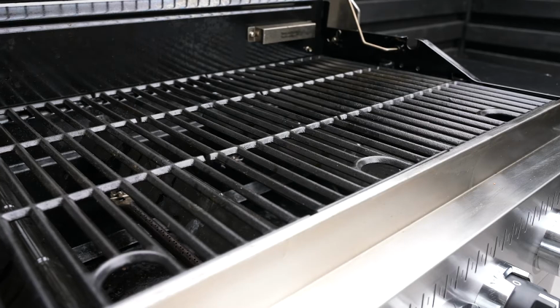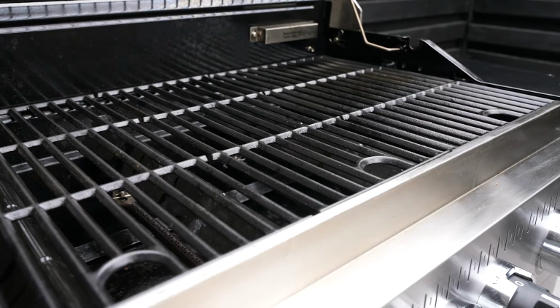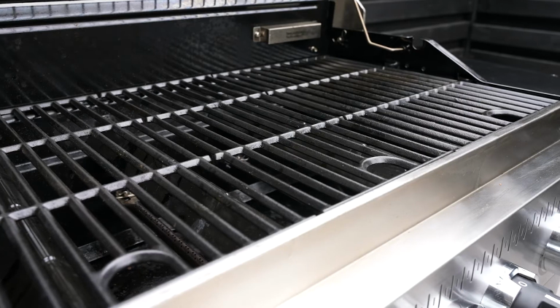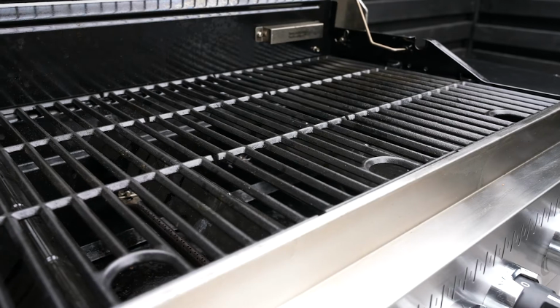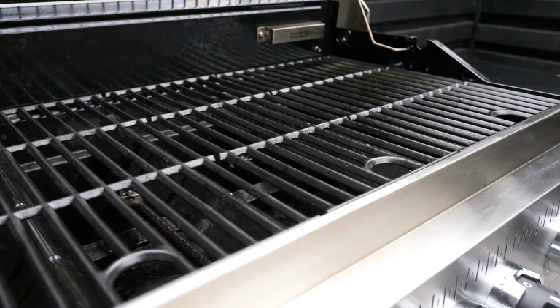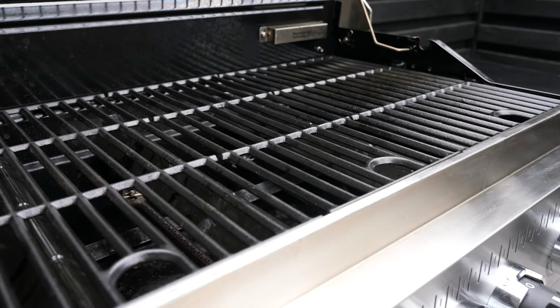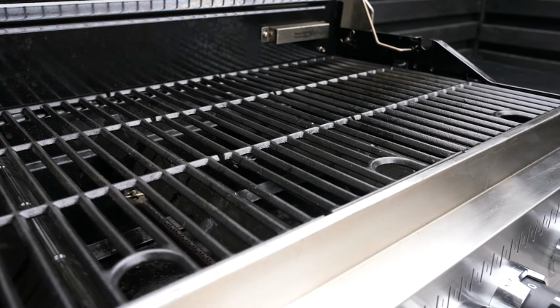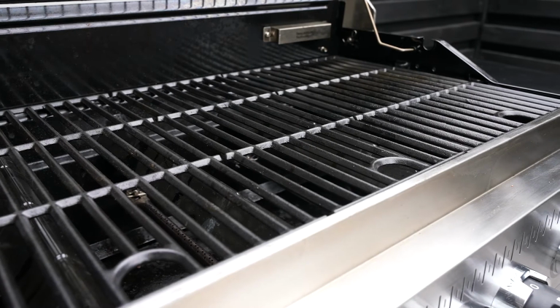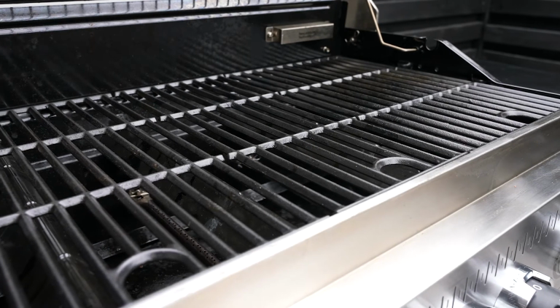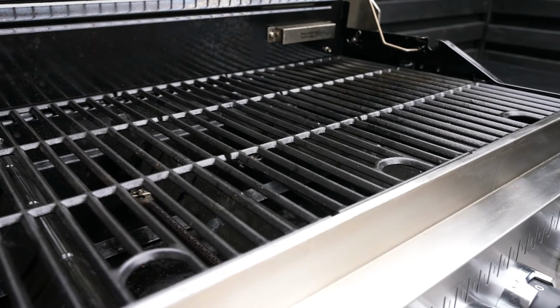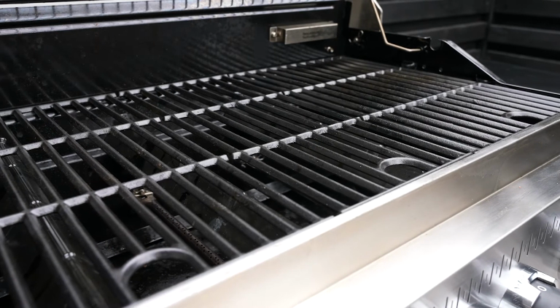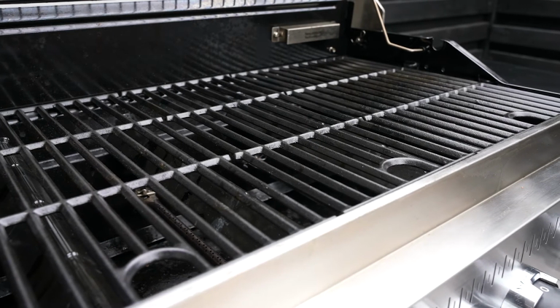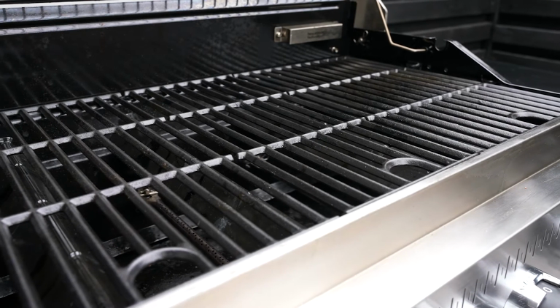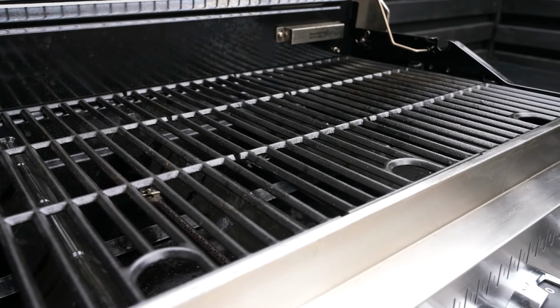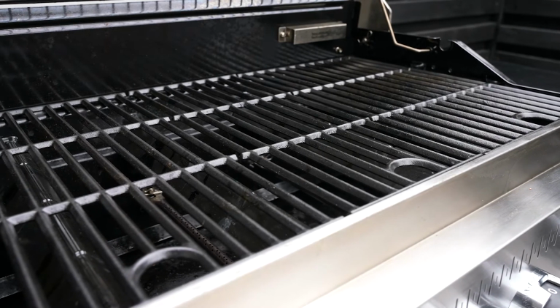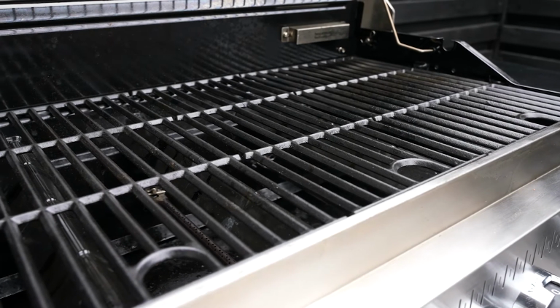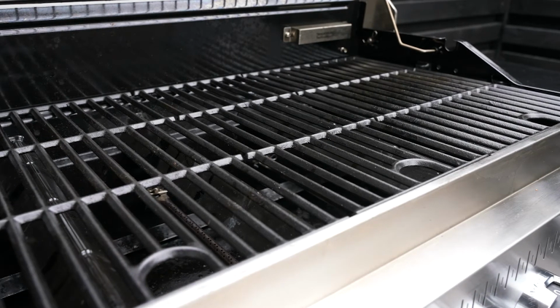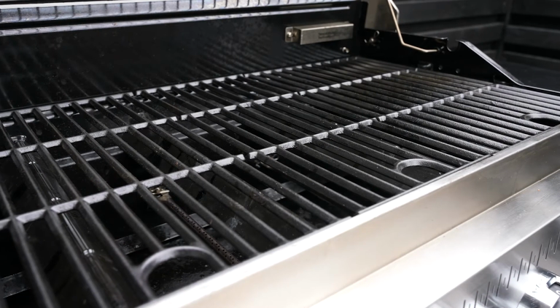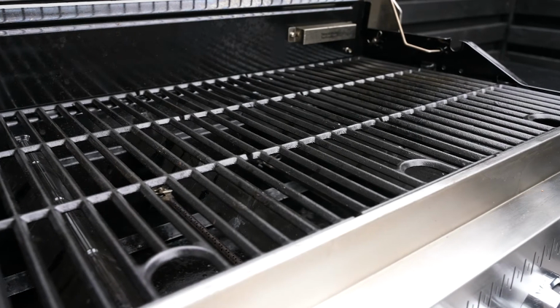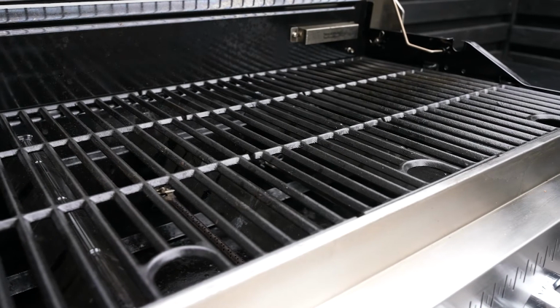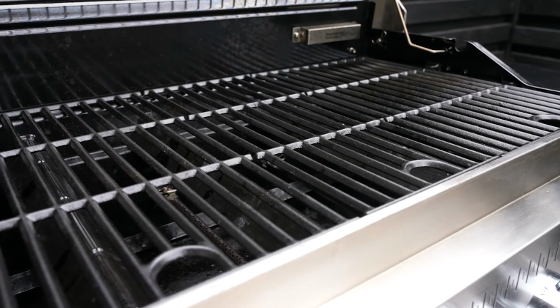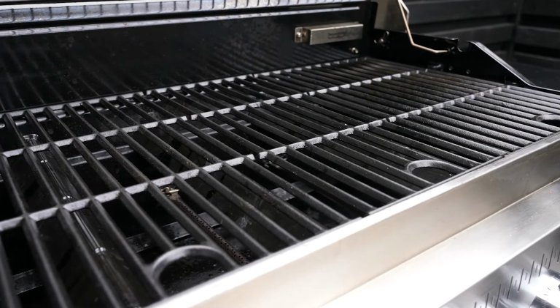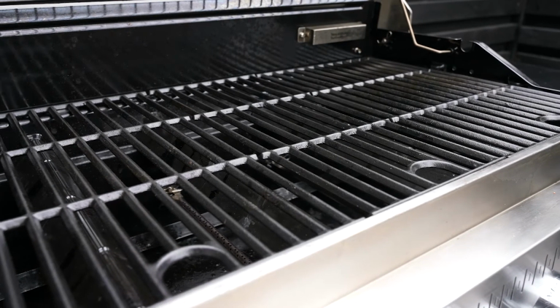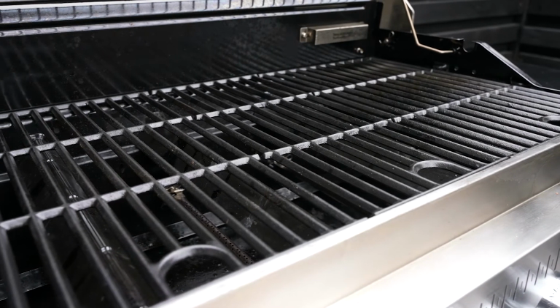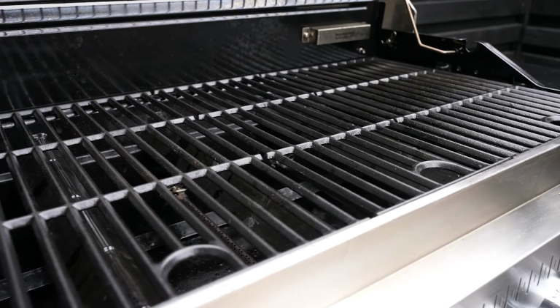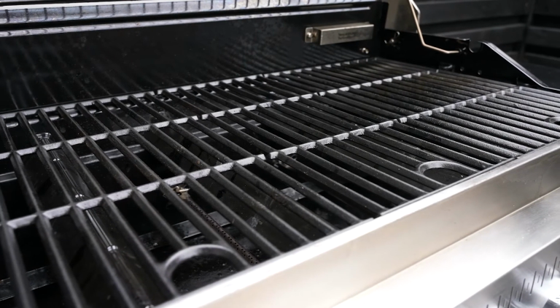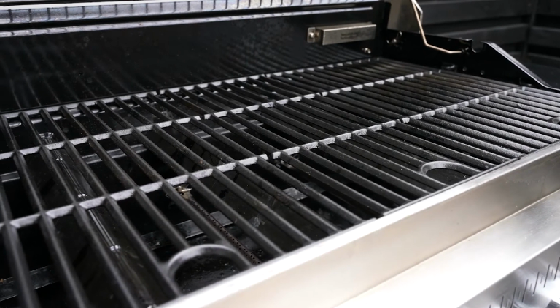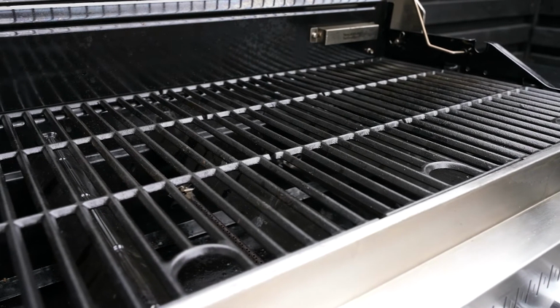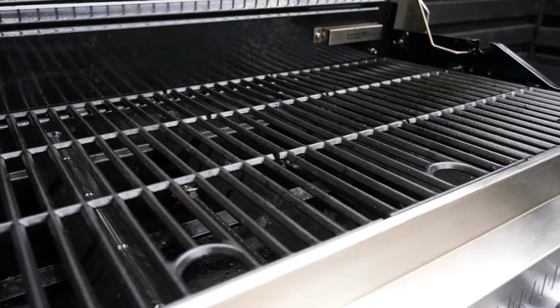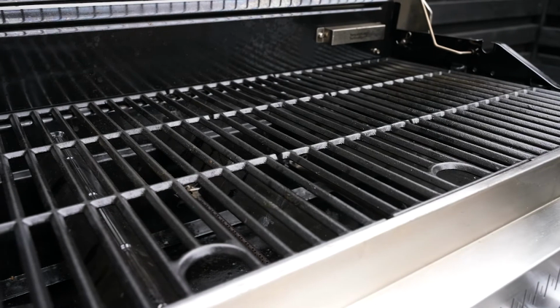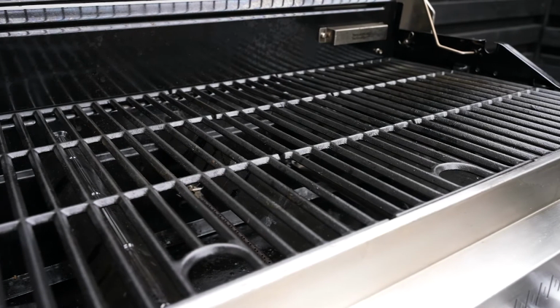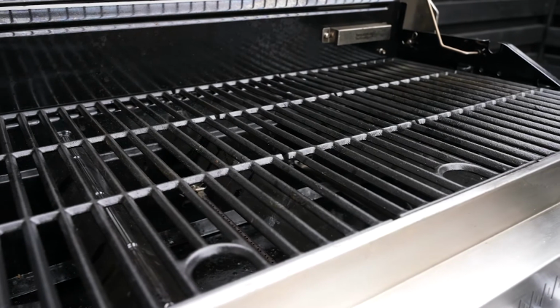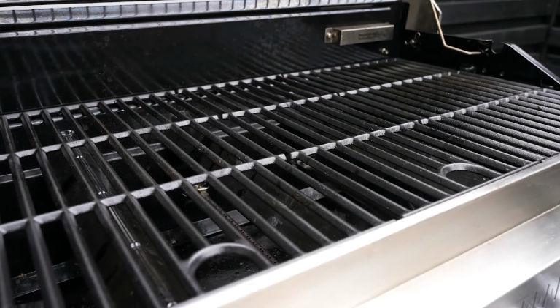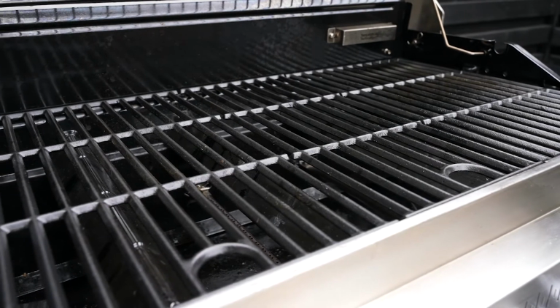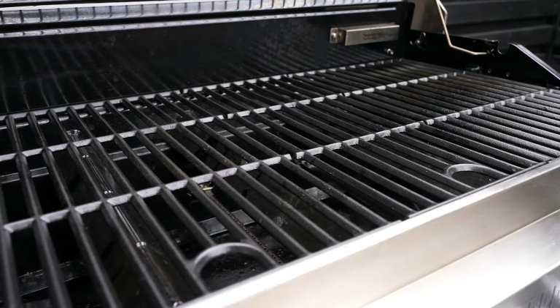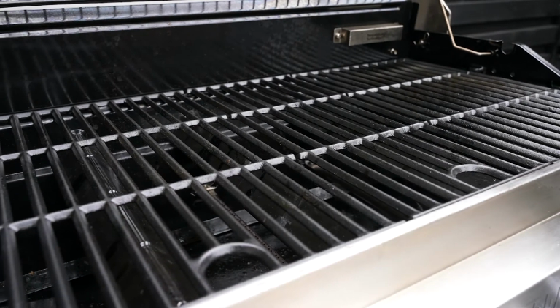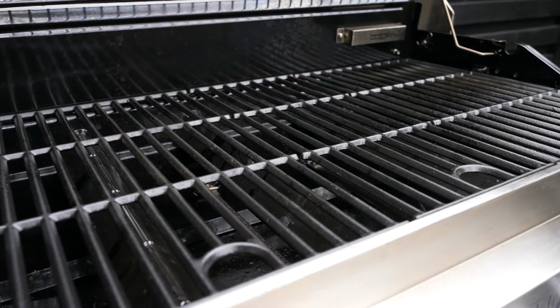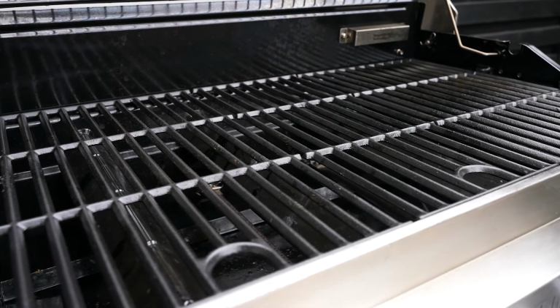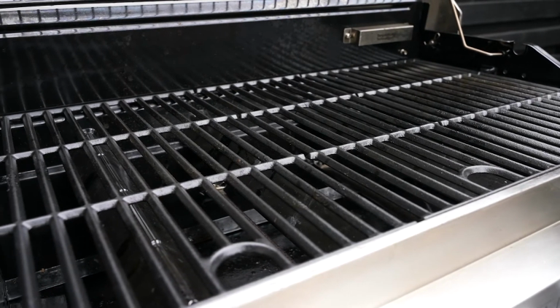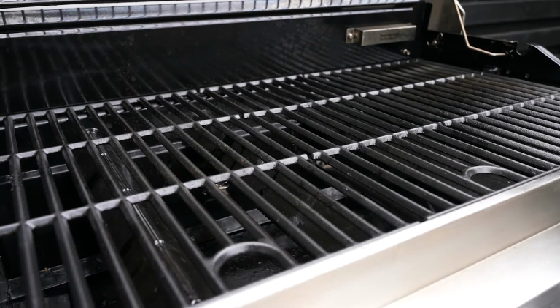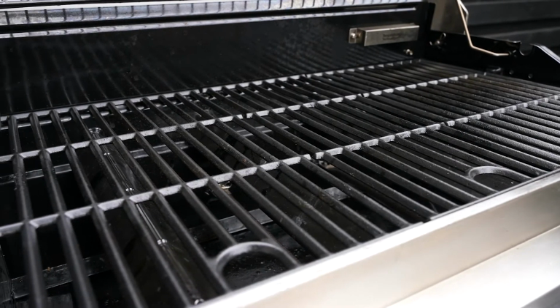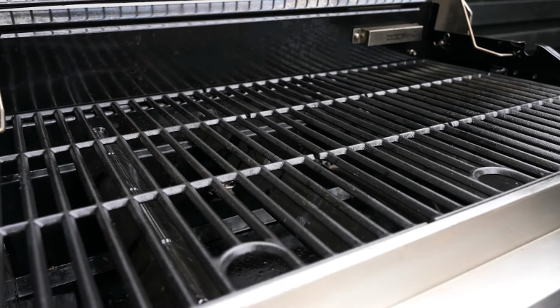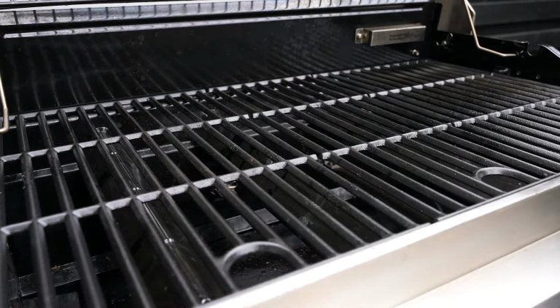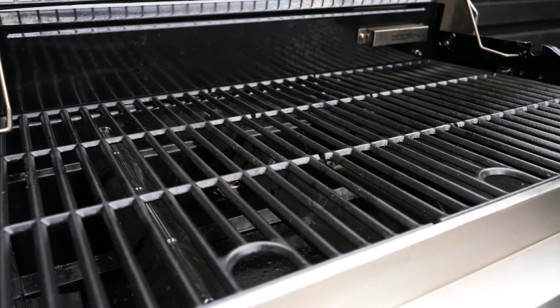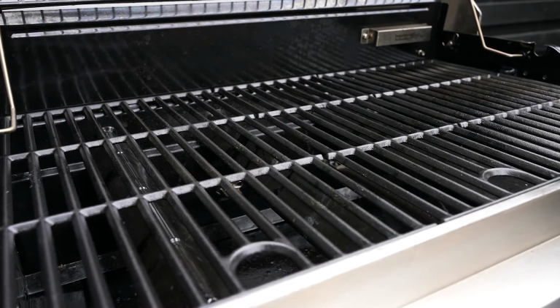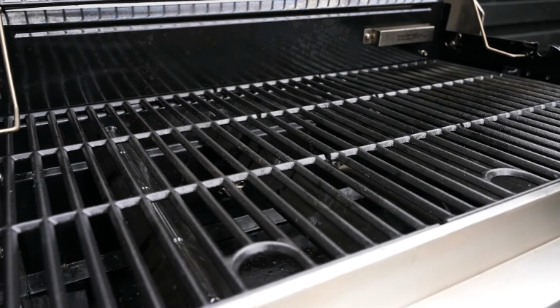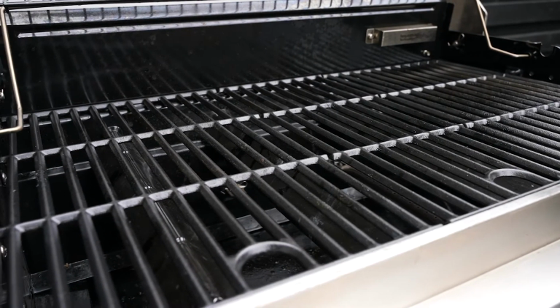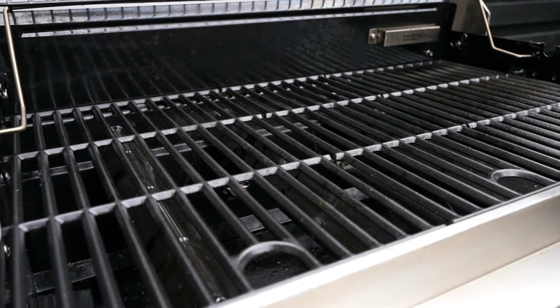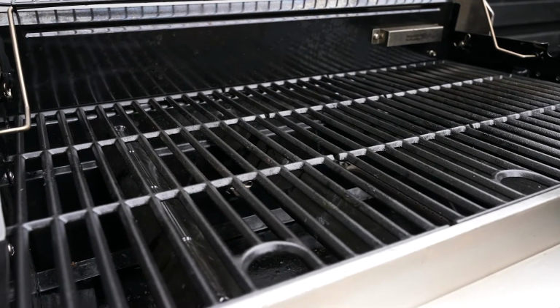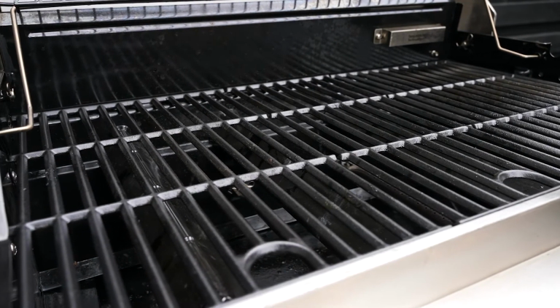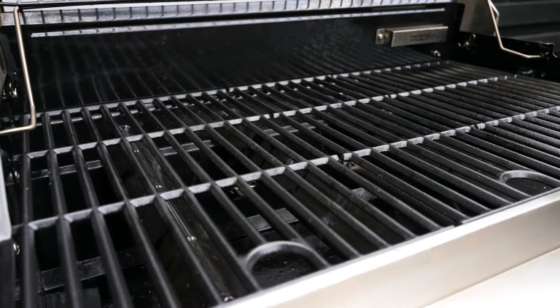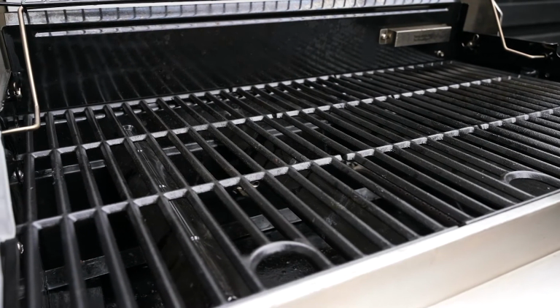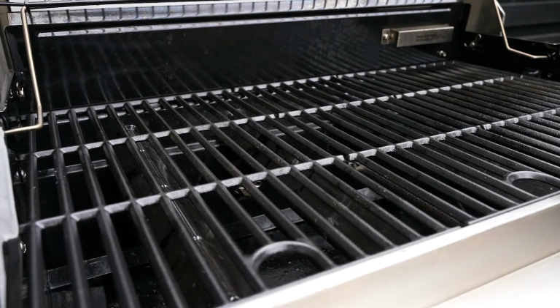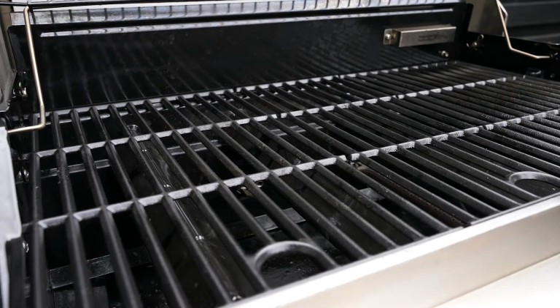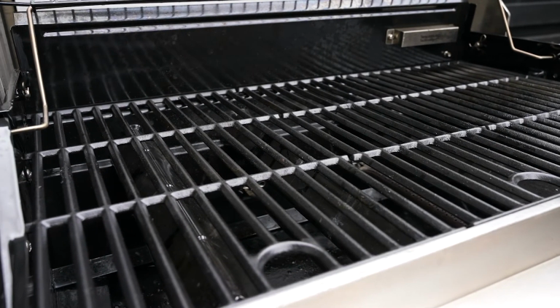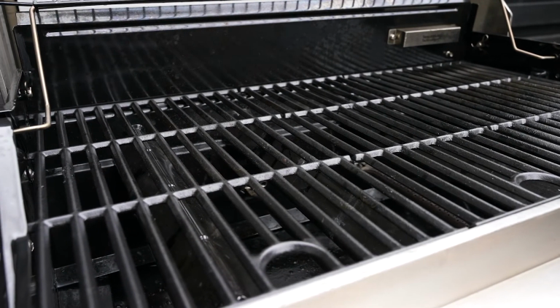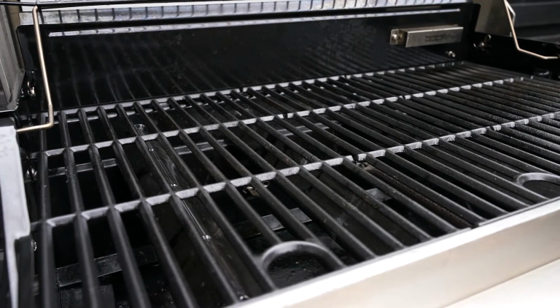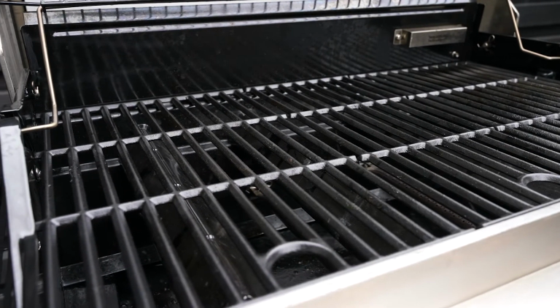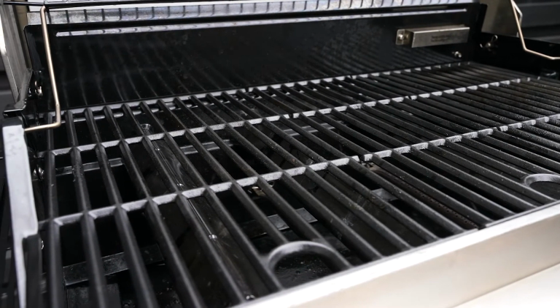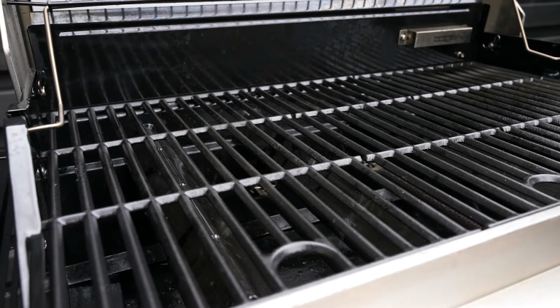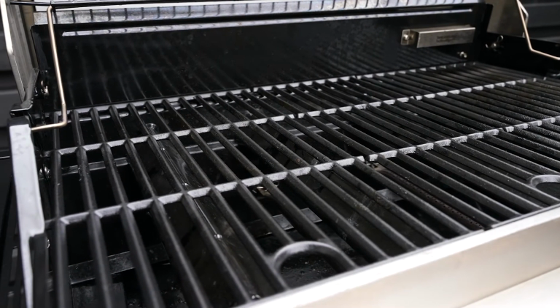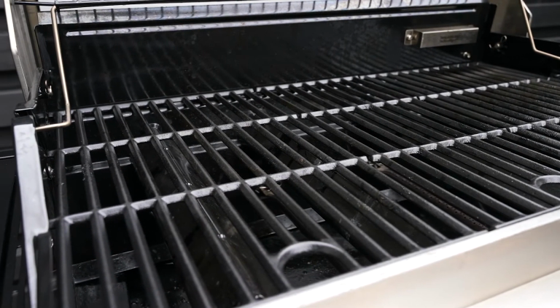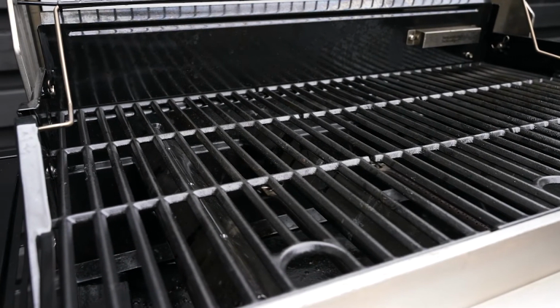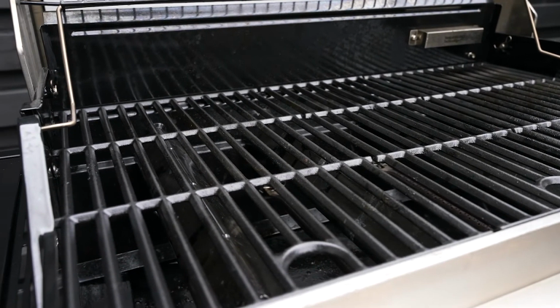Repeat these steps on a regular basis if you notice a dull, grey appearance on your grates, signs of rust, or if foods are sticking to your grates.